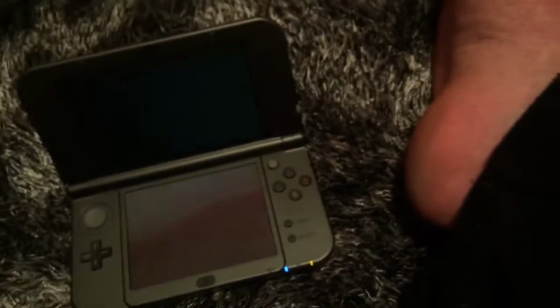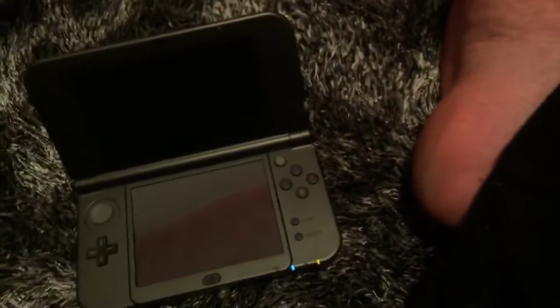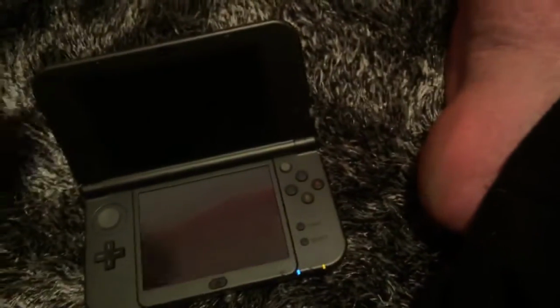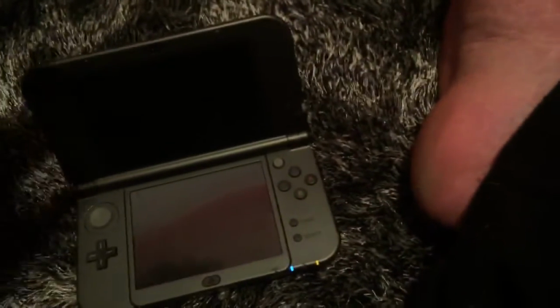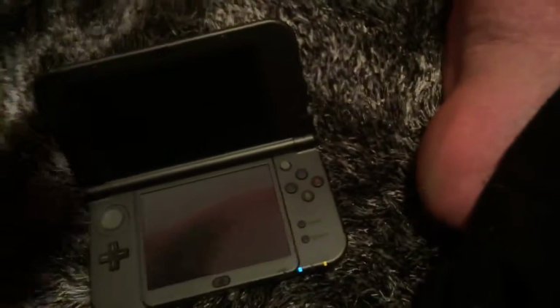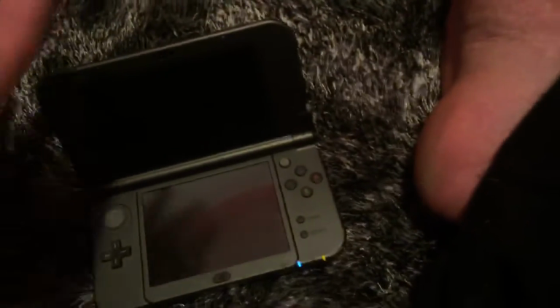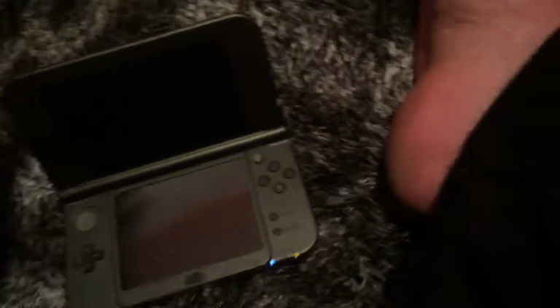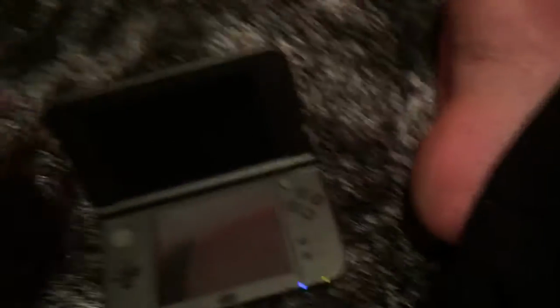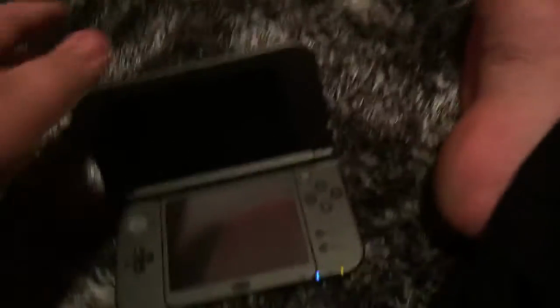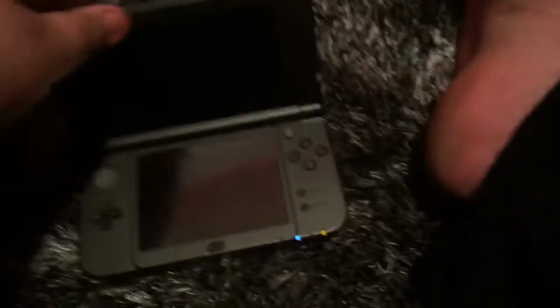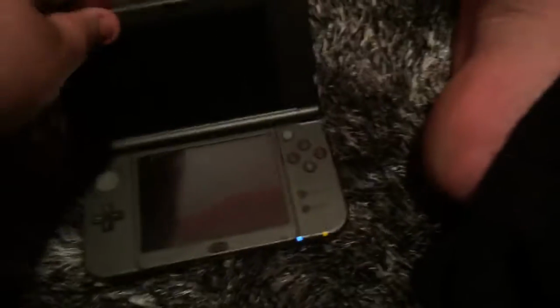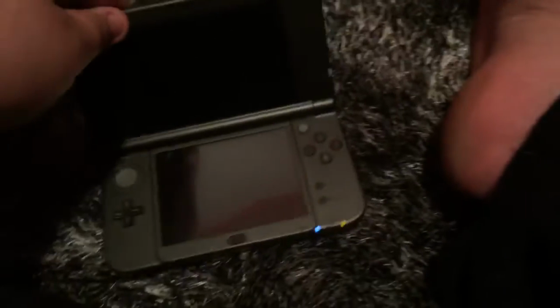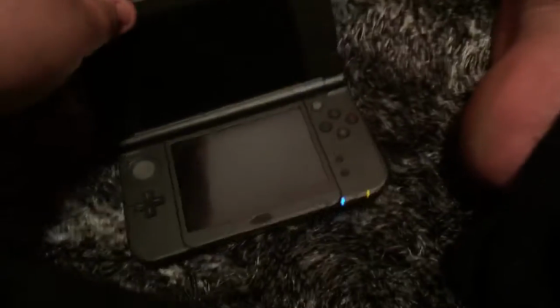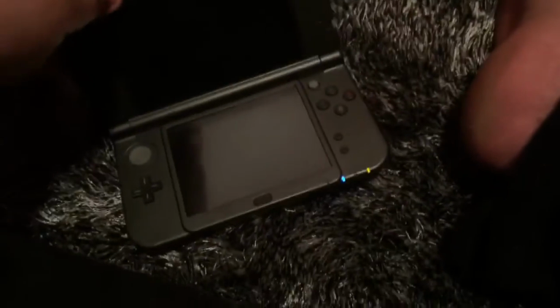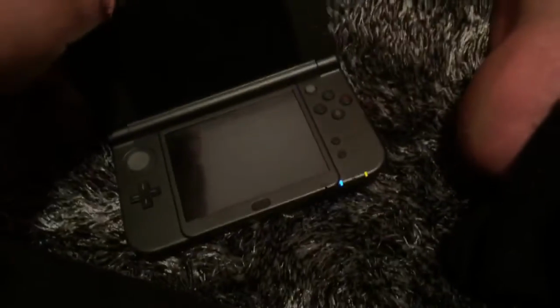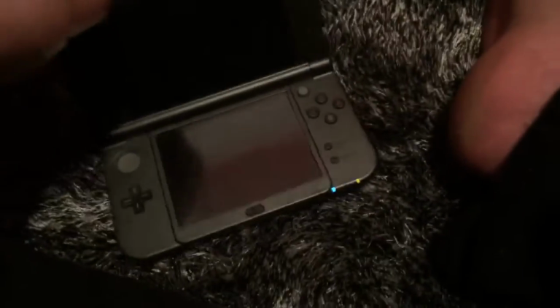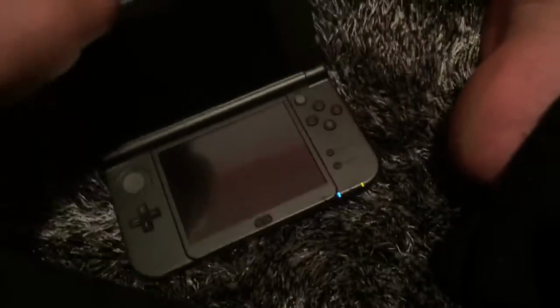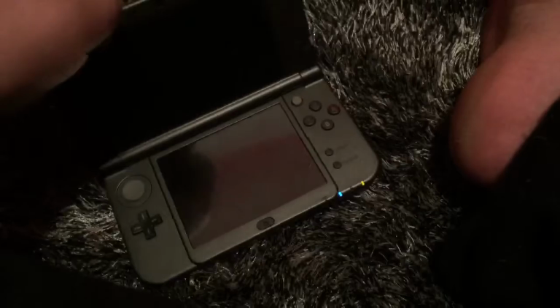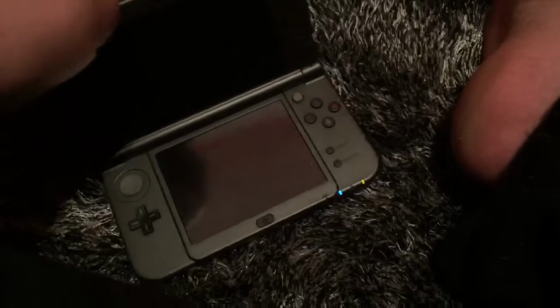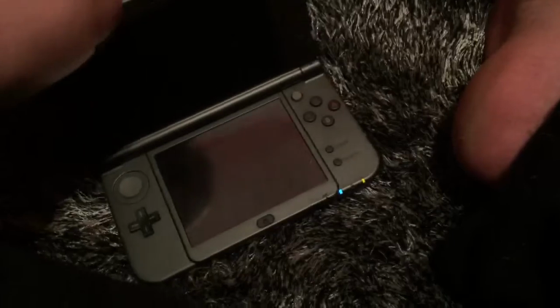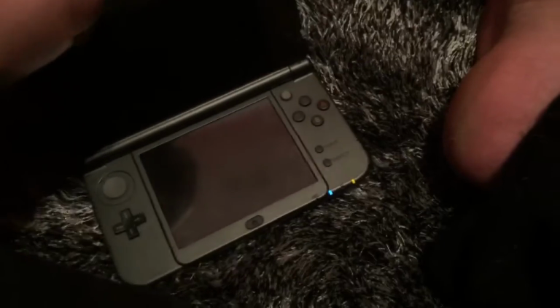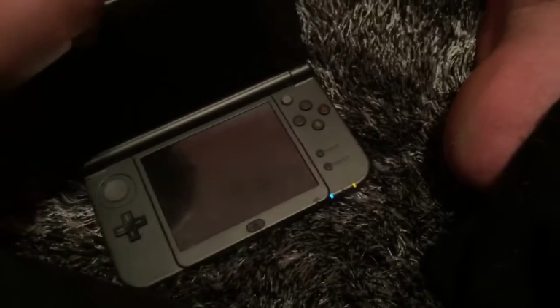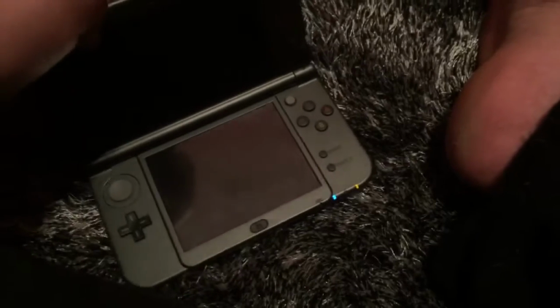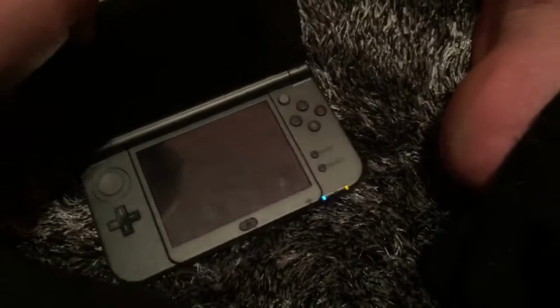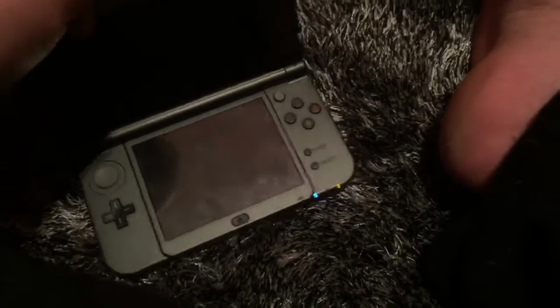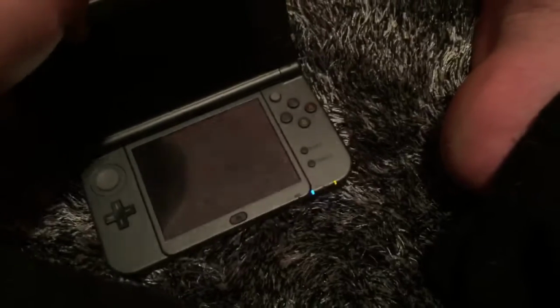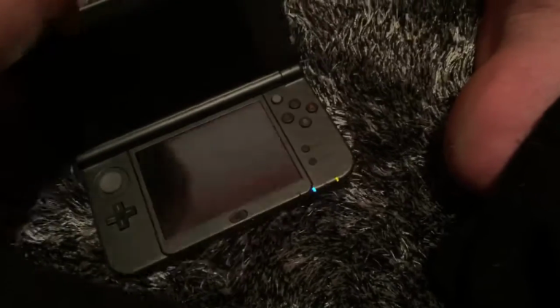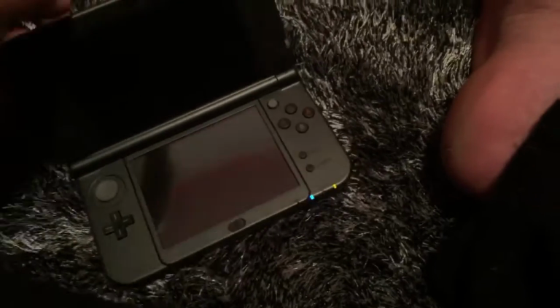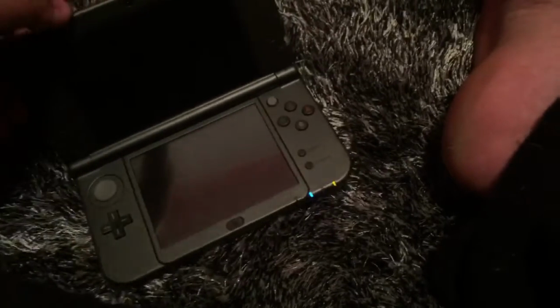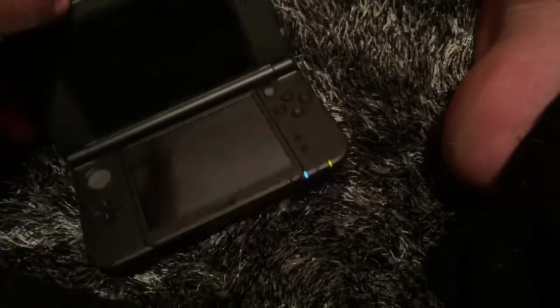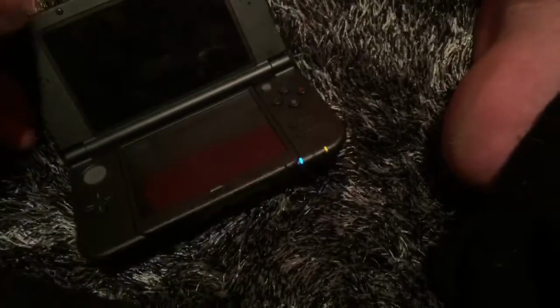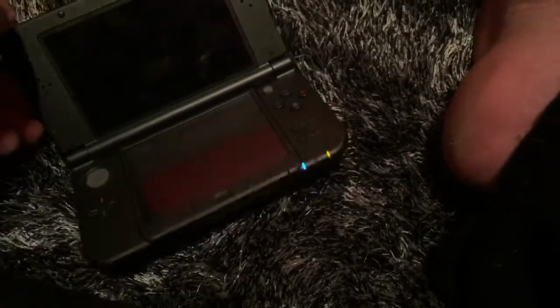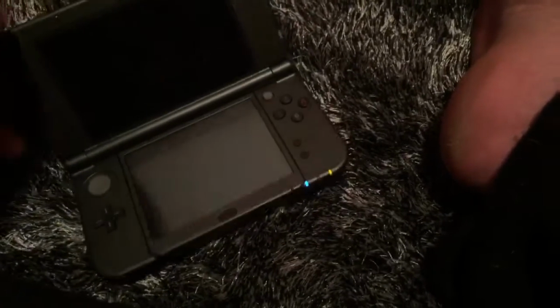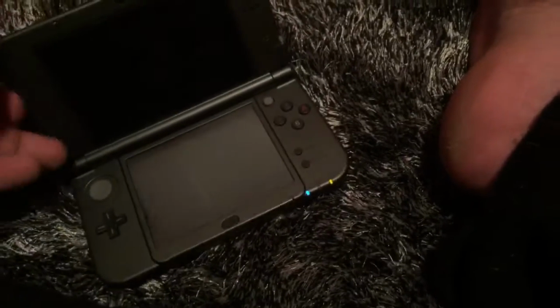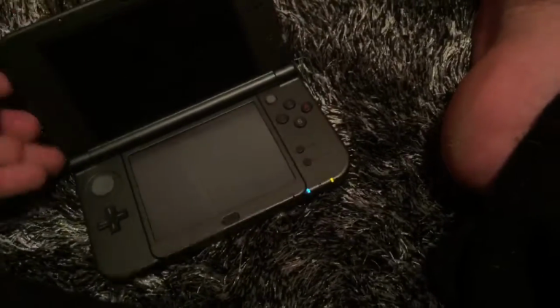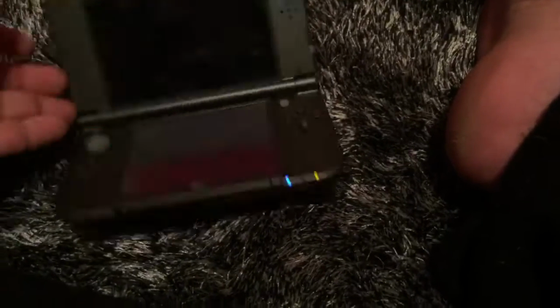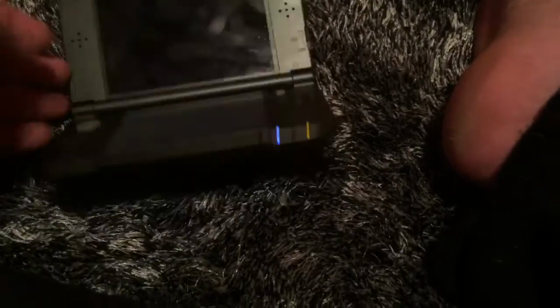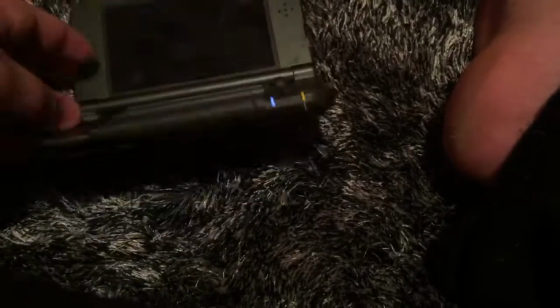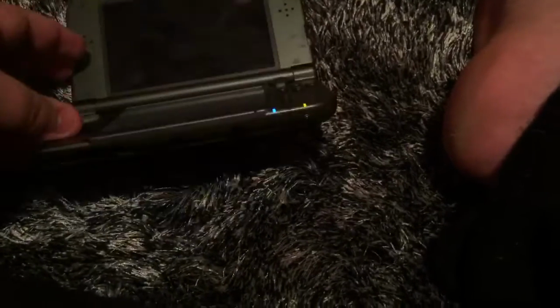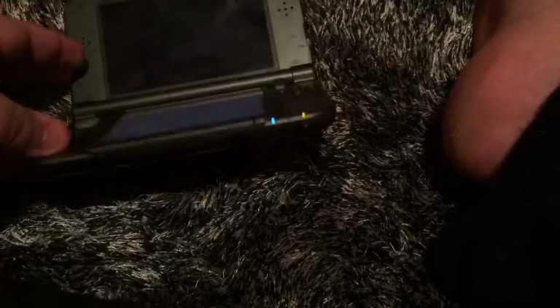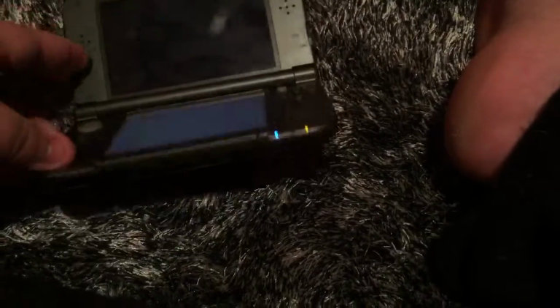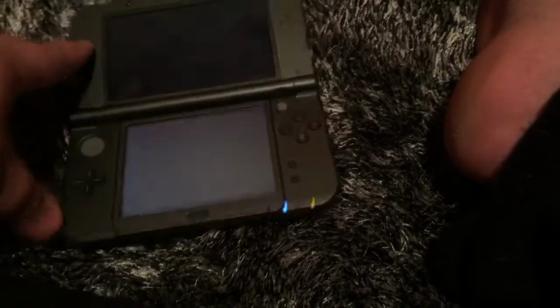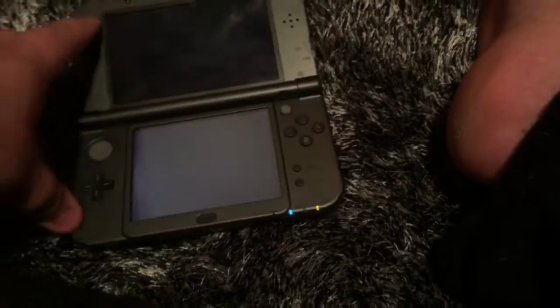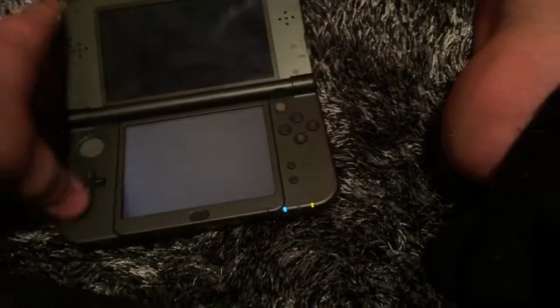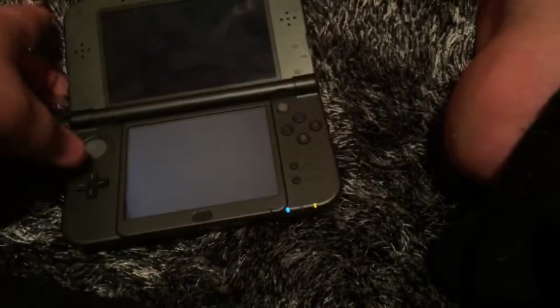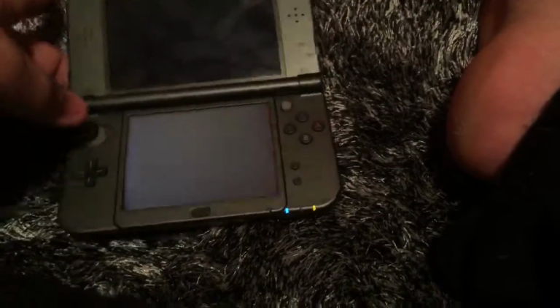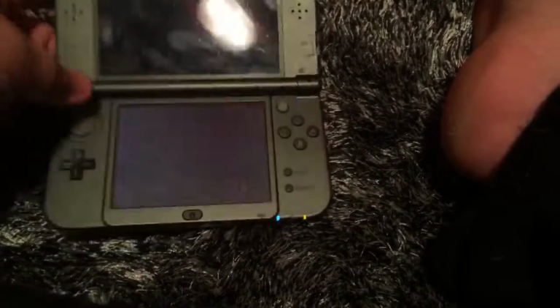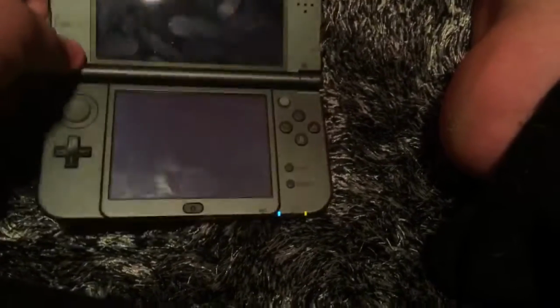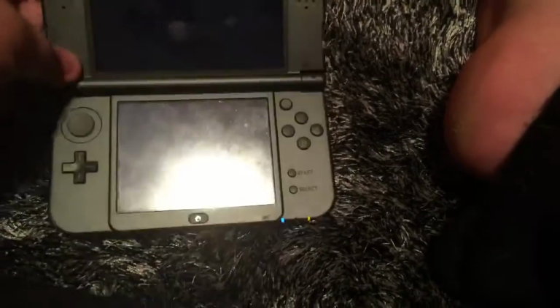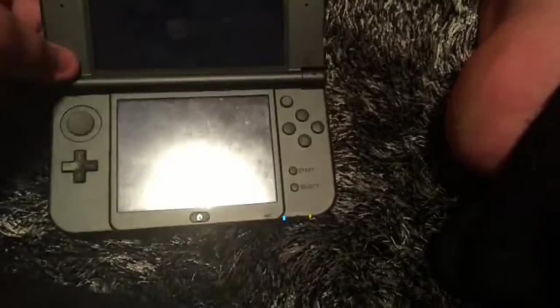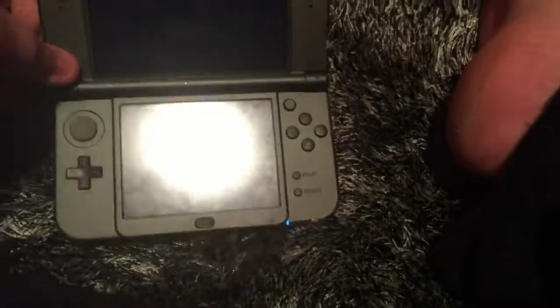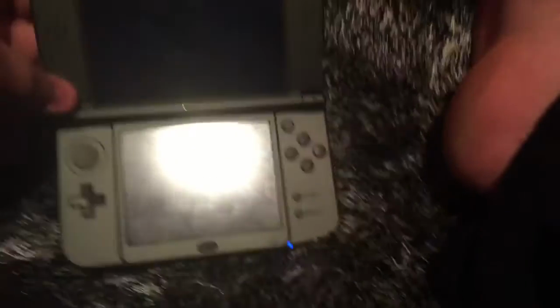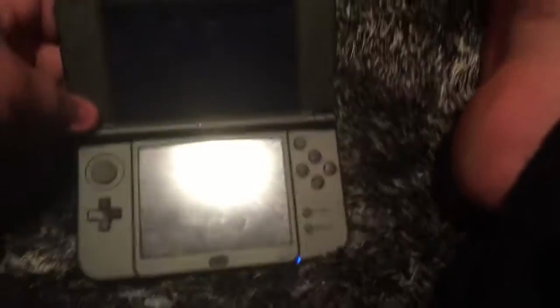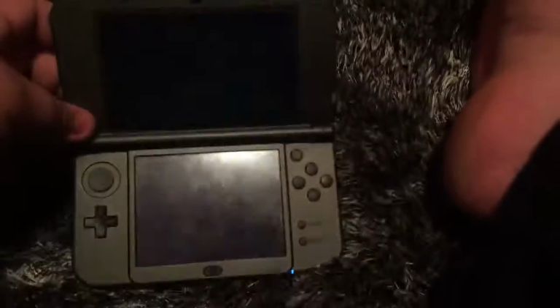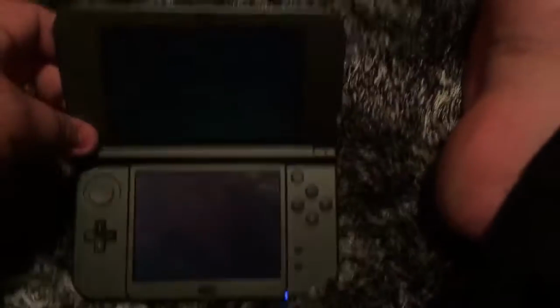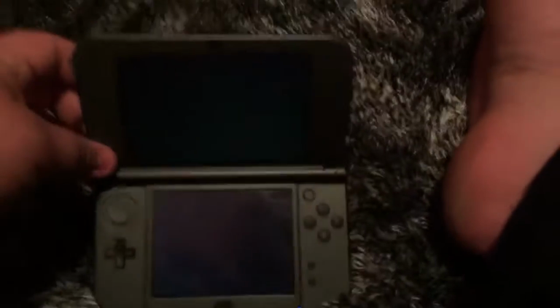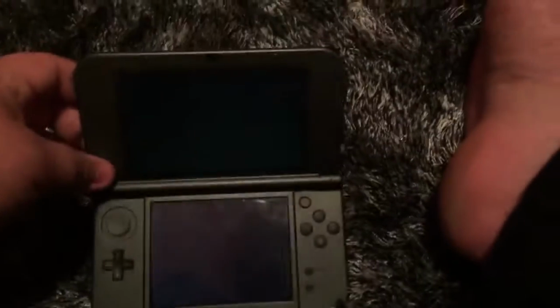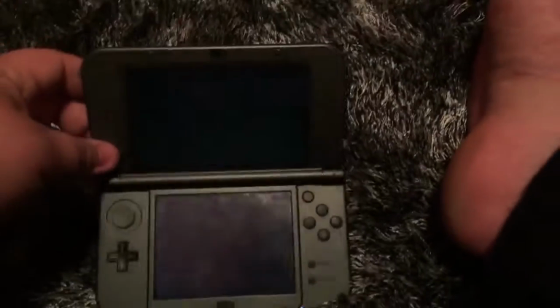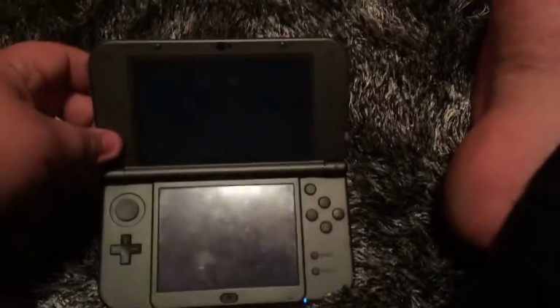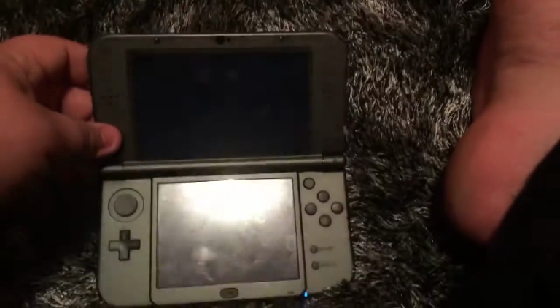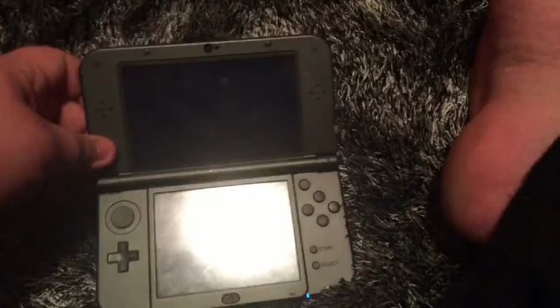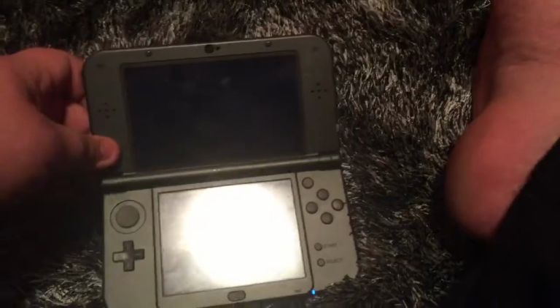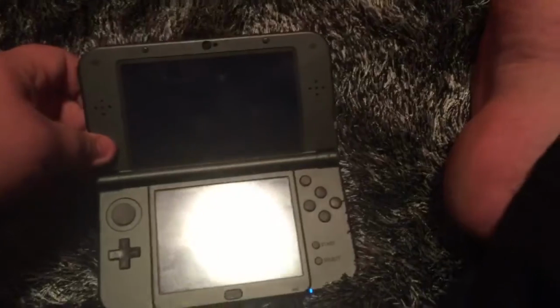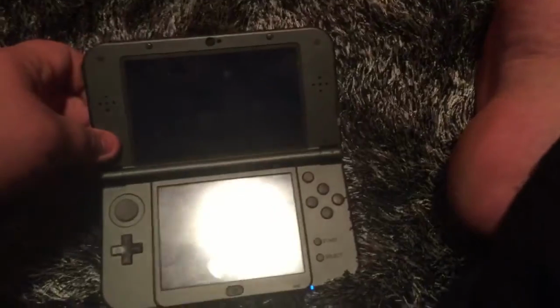I just got Majora's Mask today too, so I'm playing a lot of games on here. I love my 3DS. My 3DS is one of my go-to systems.